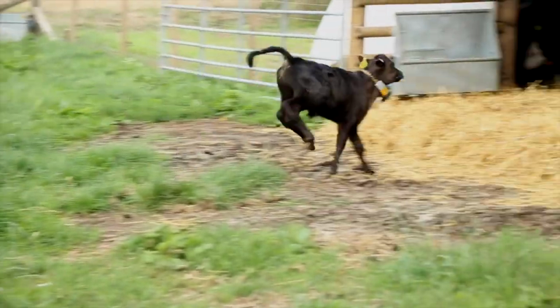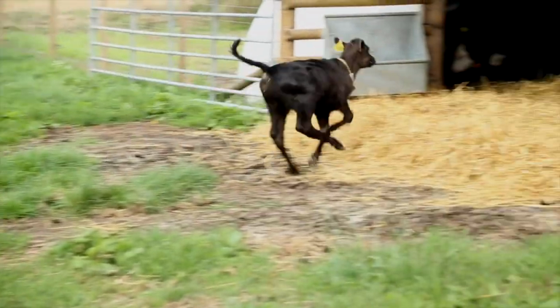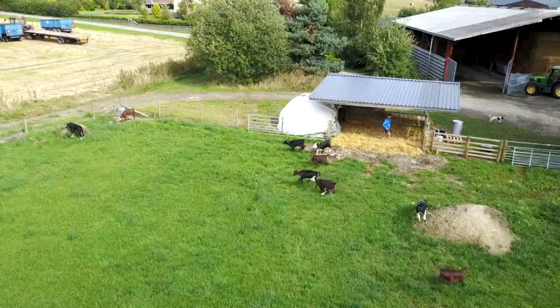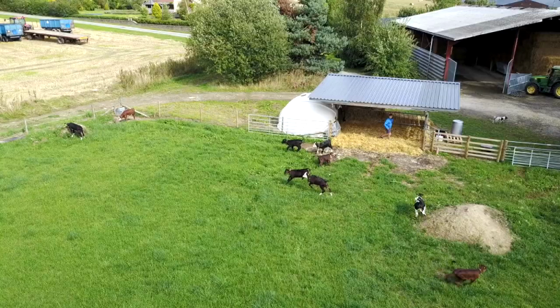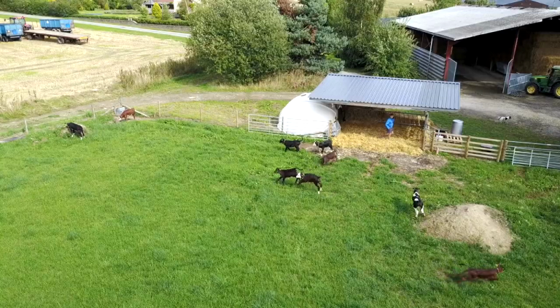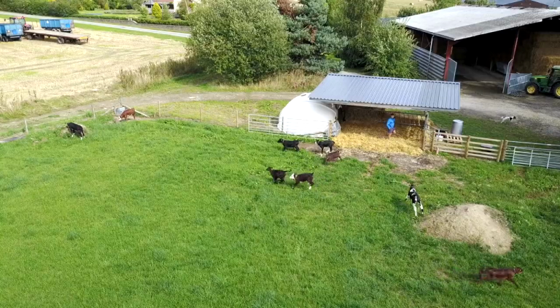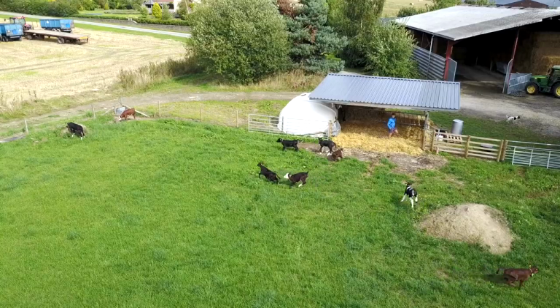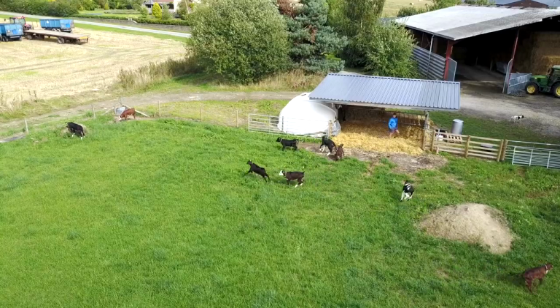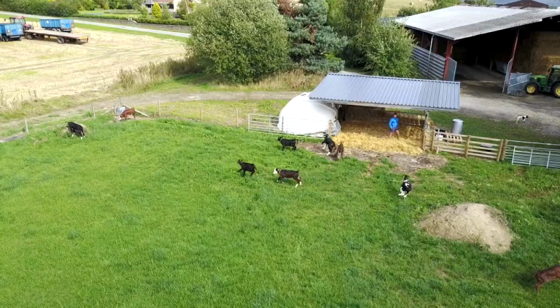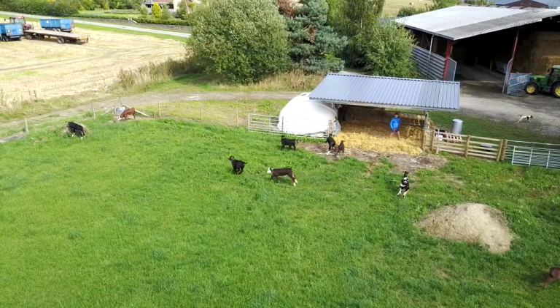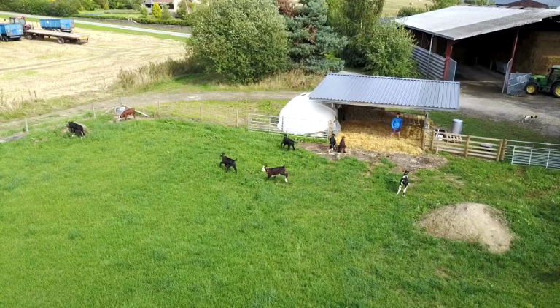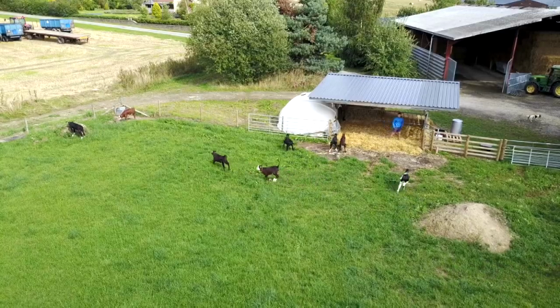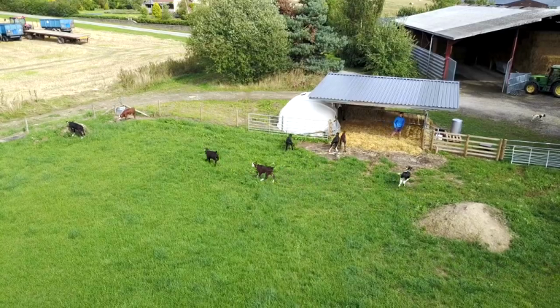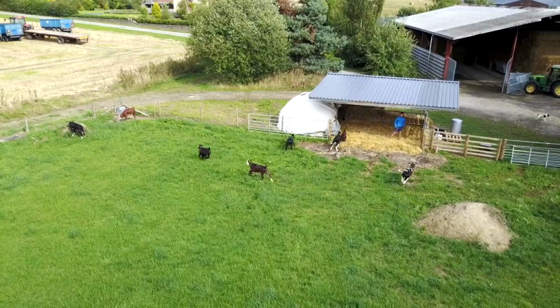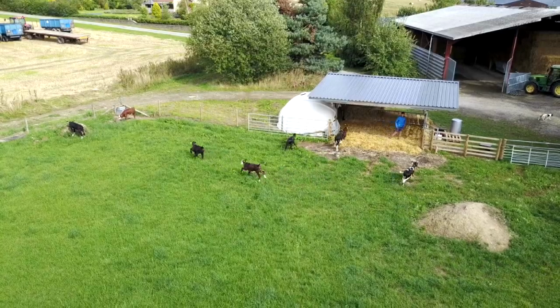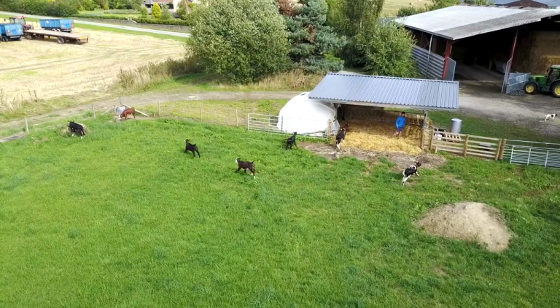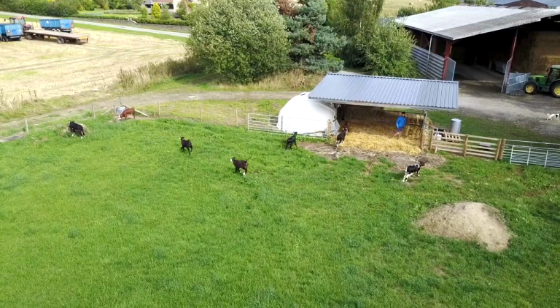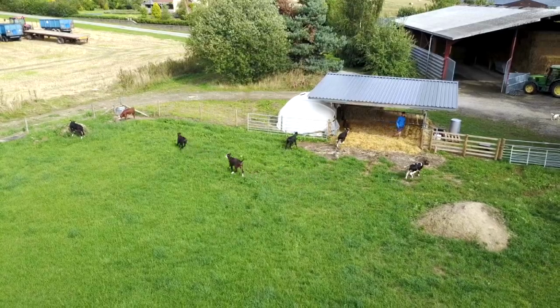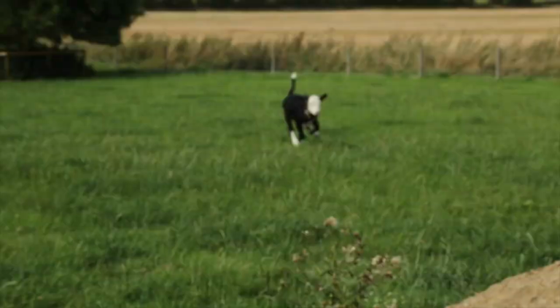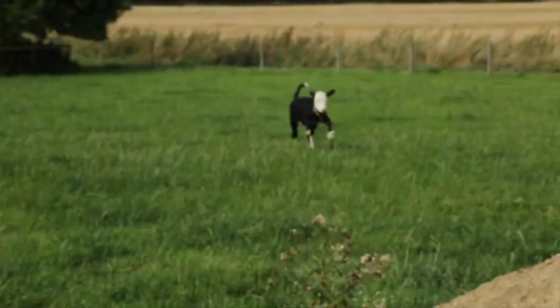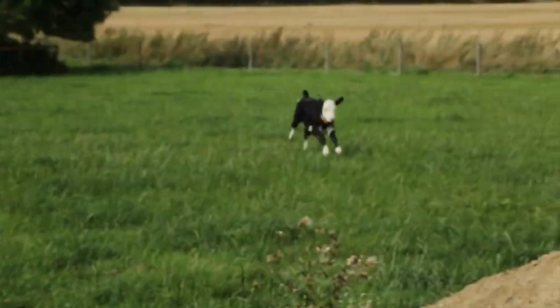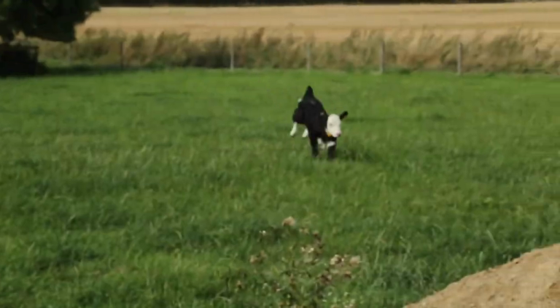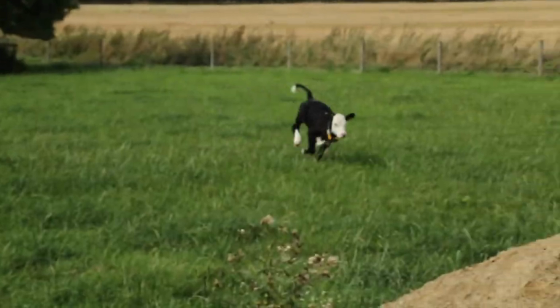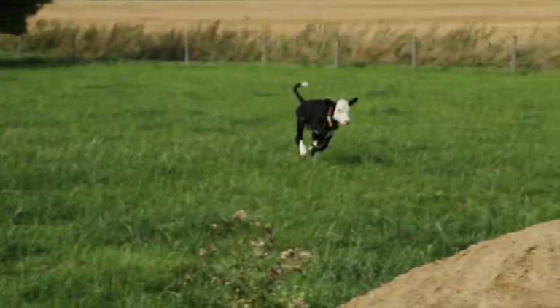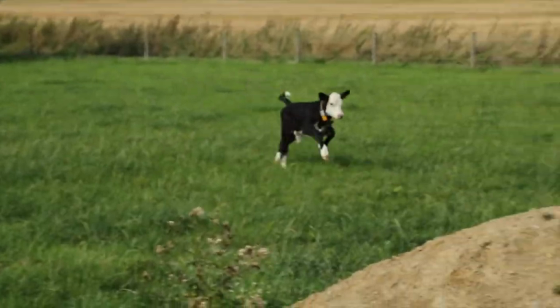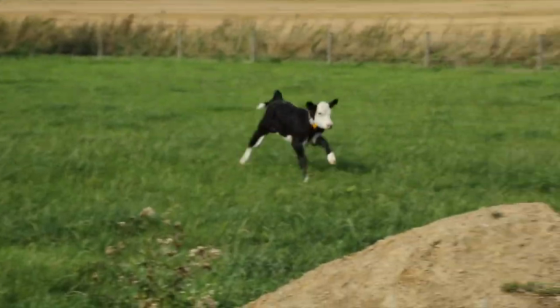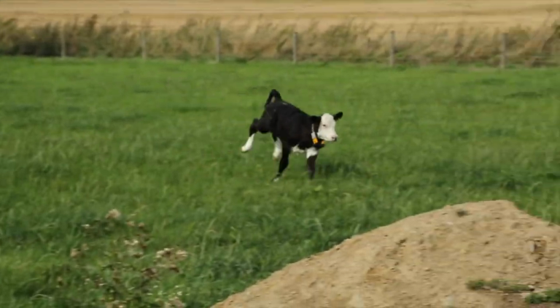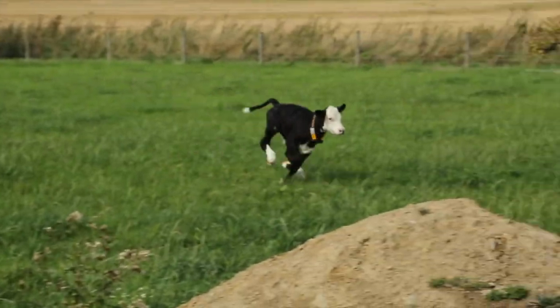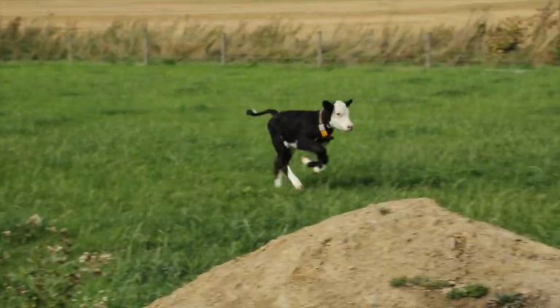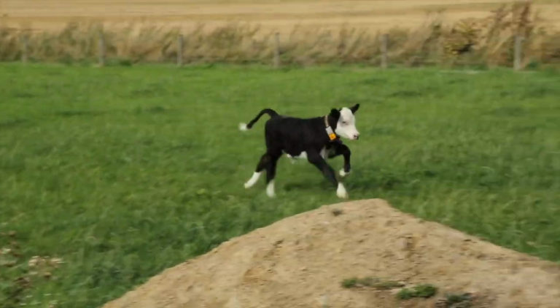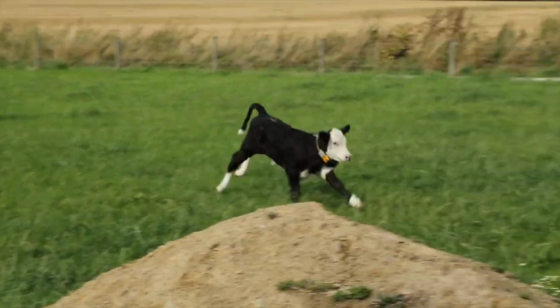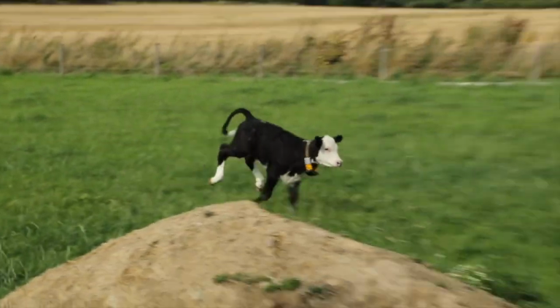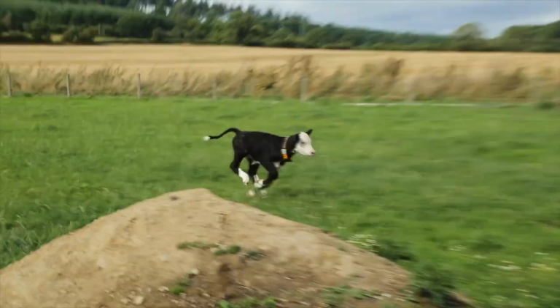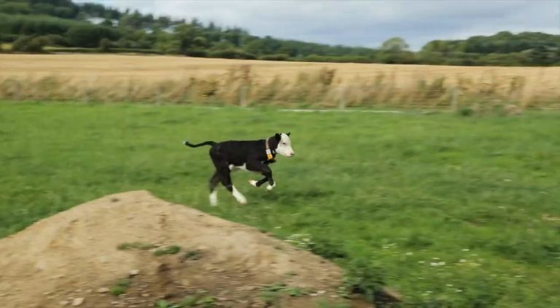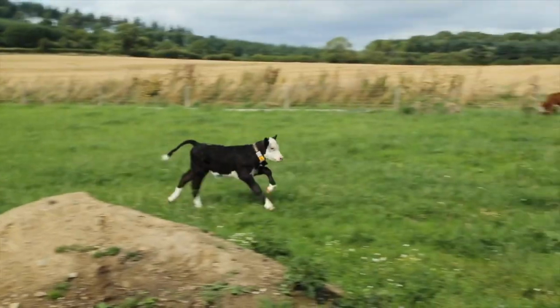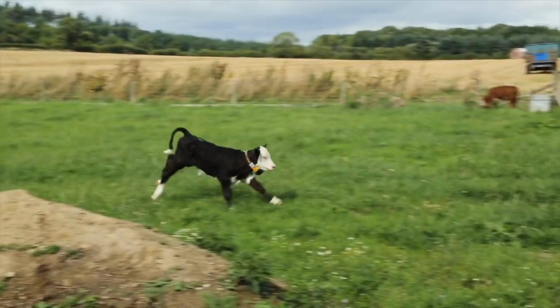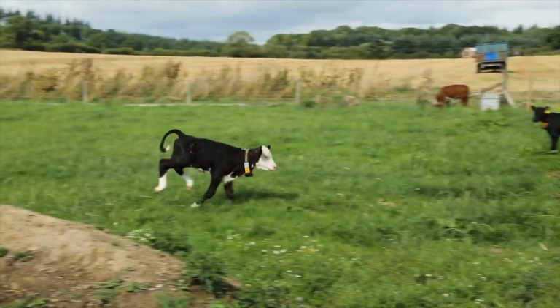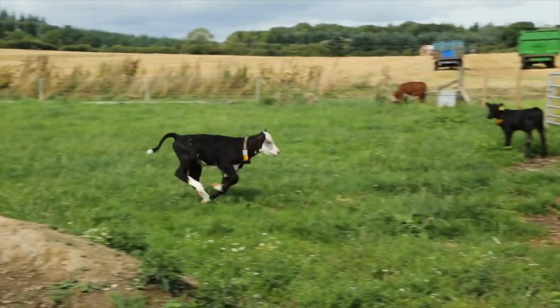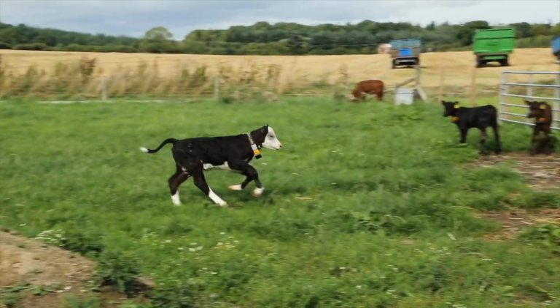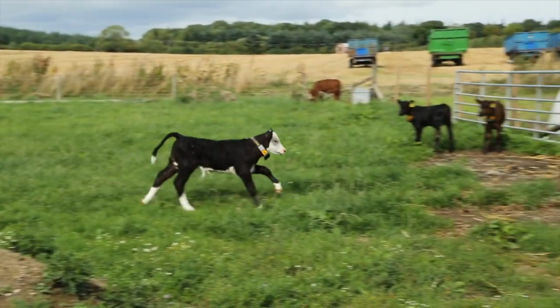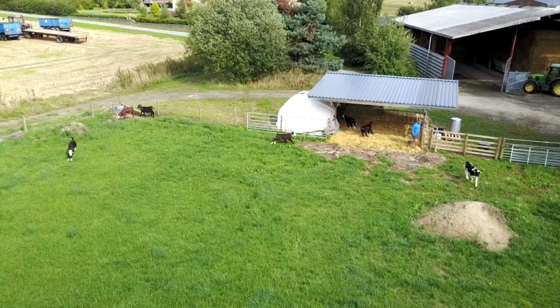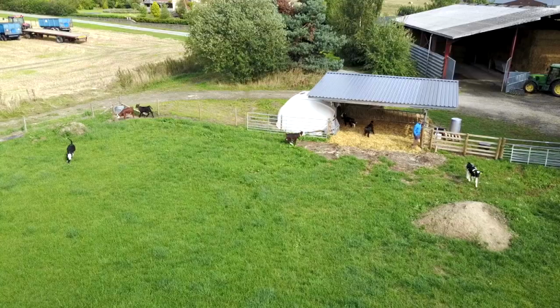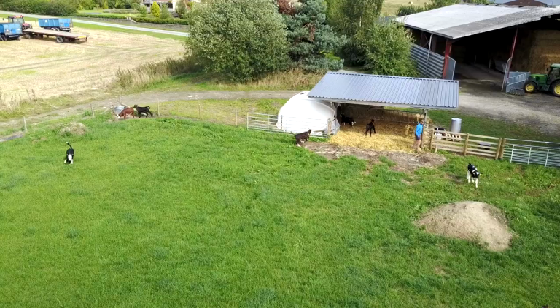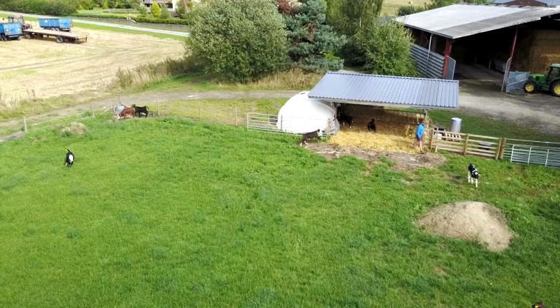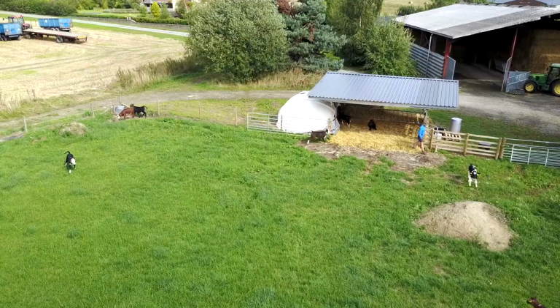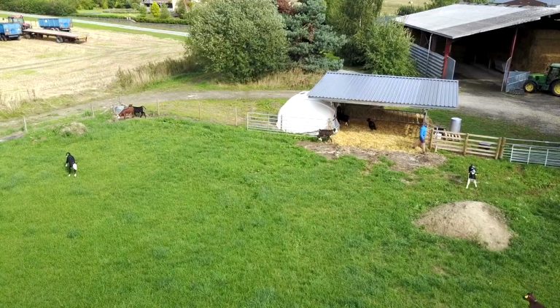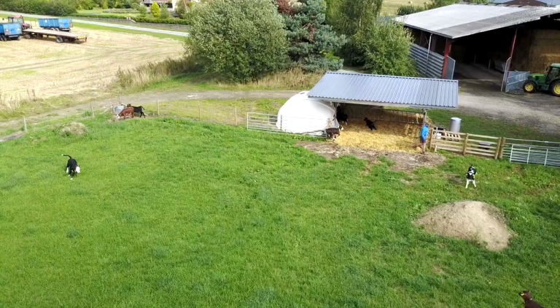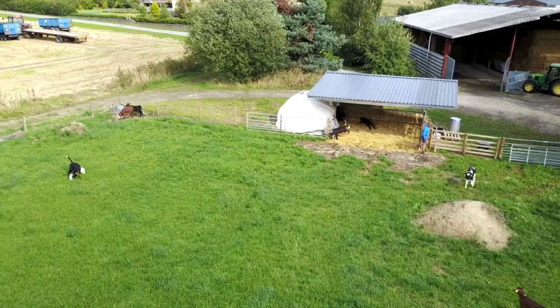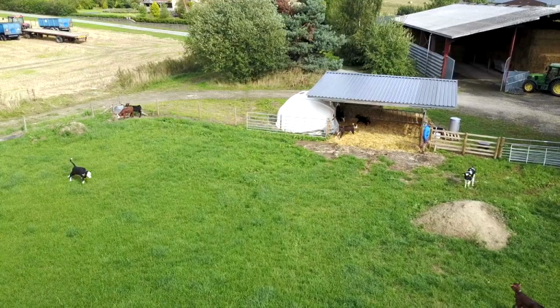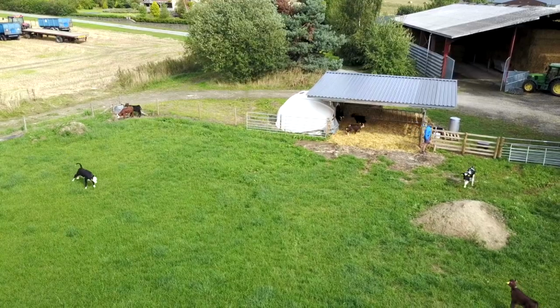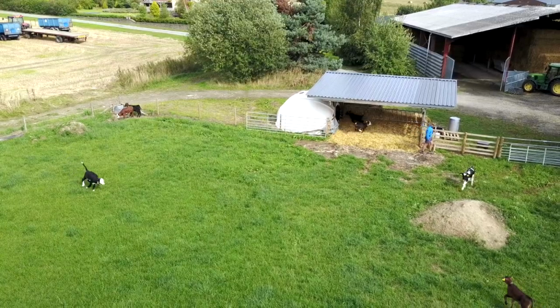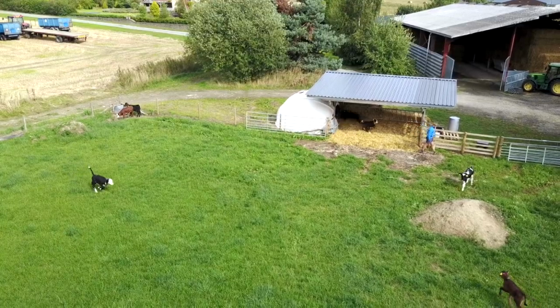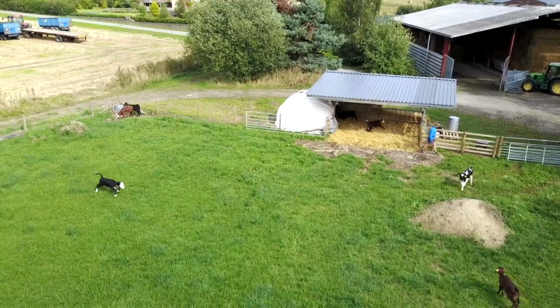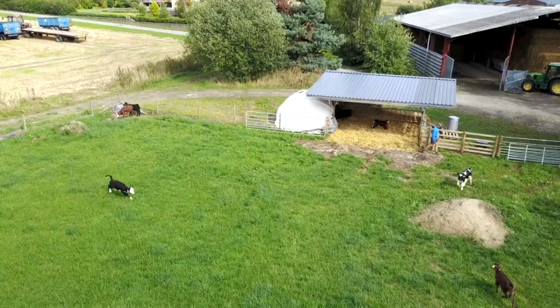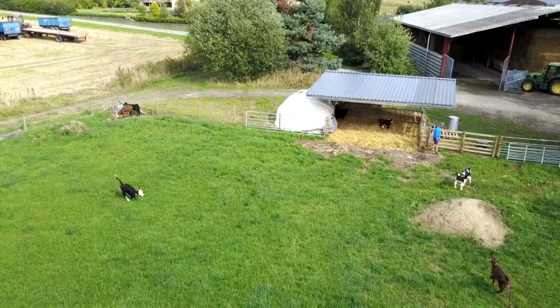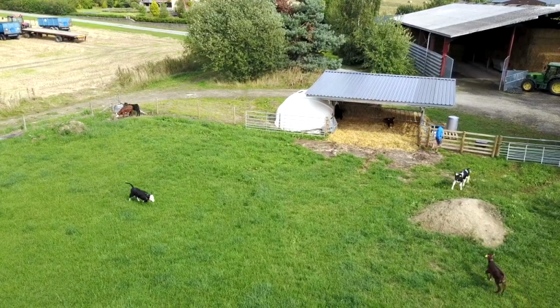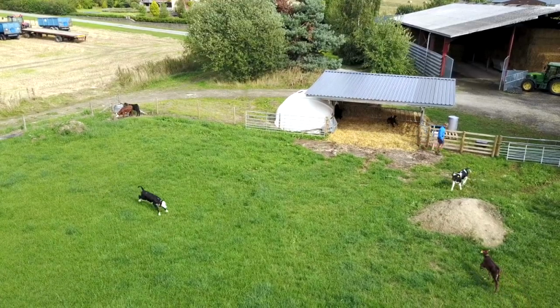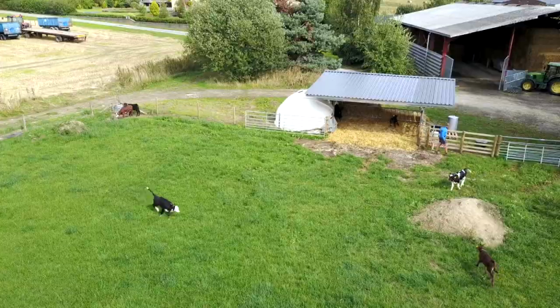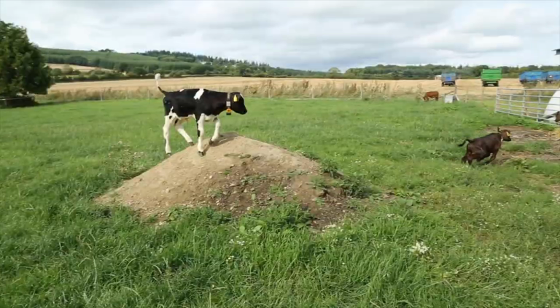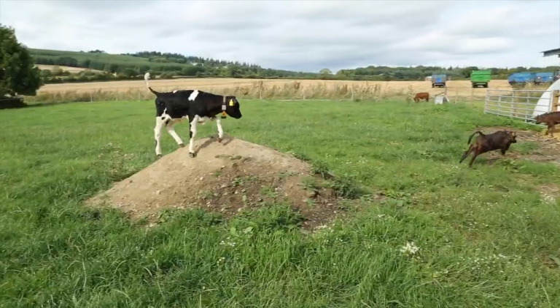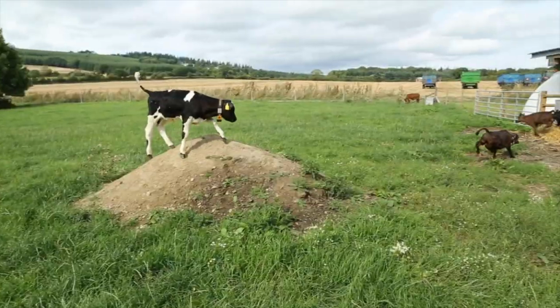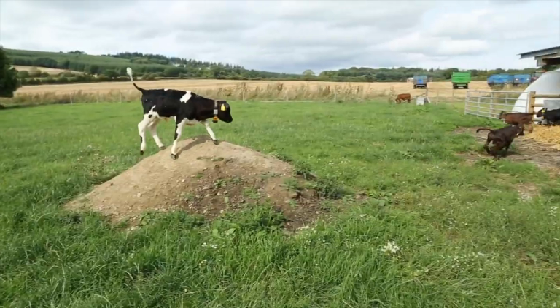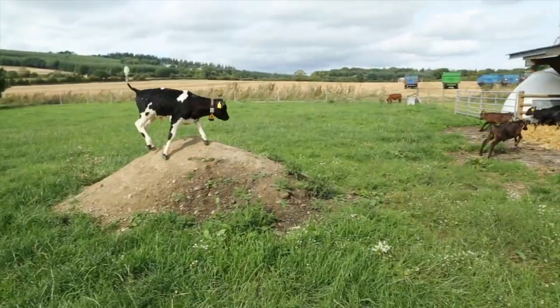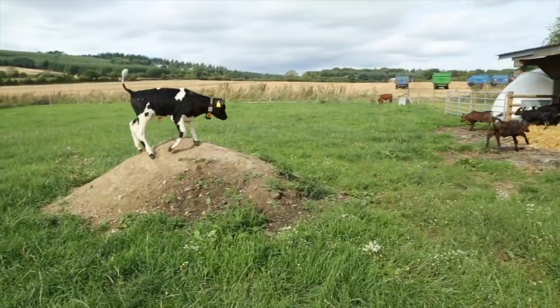Young calves should always have shelter from sun and rain. In the winter they should be housed full time.